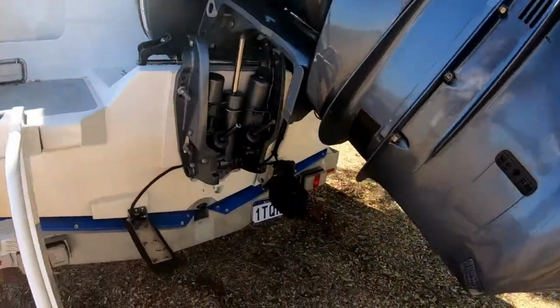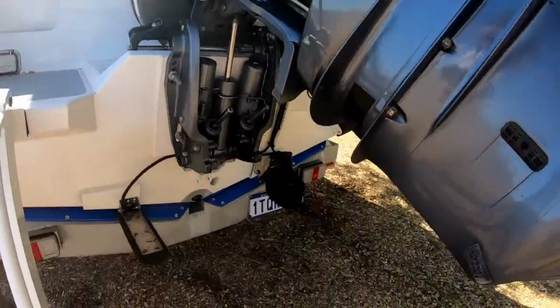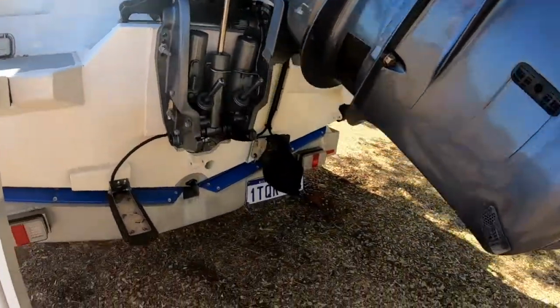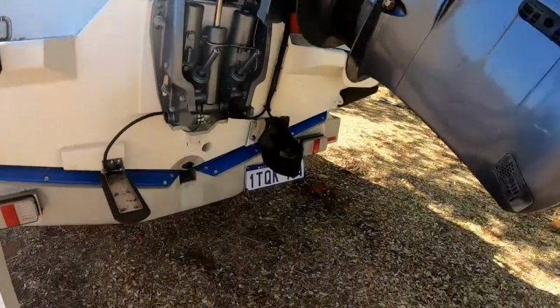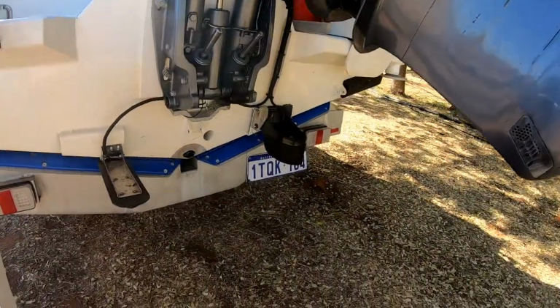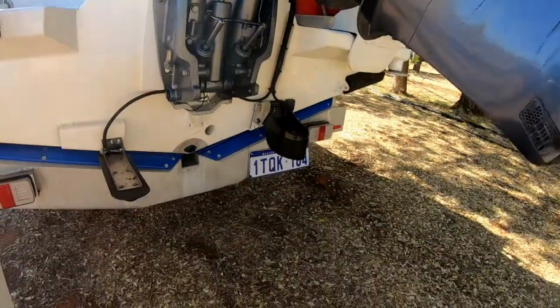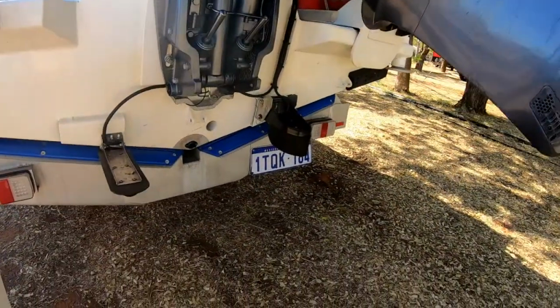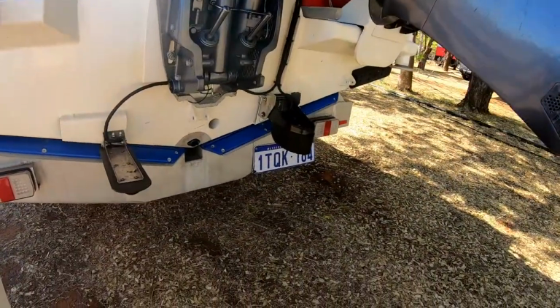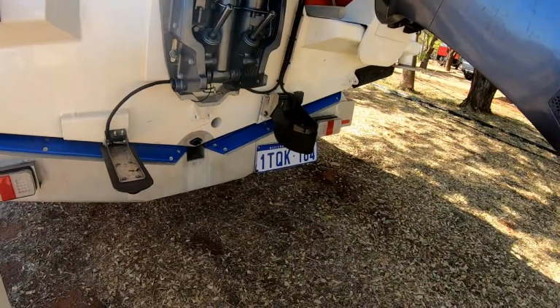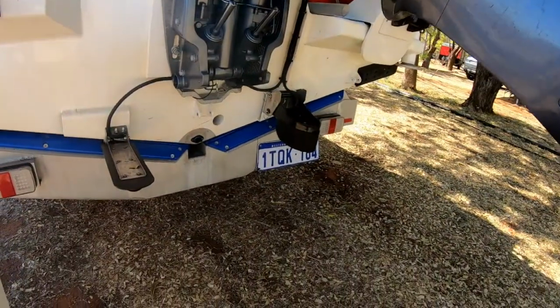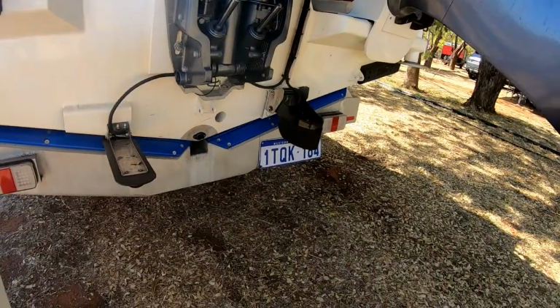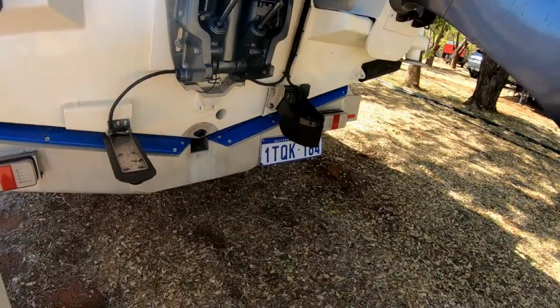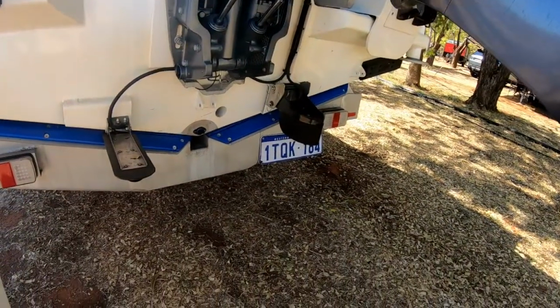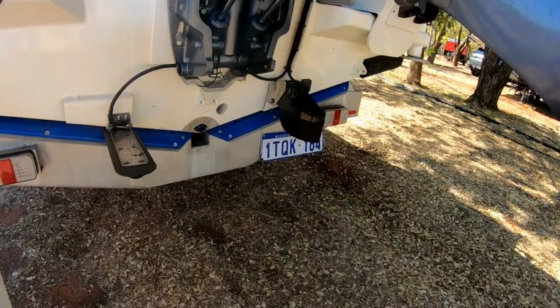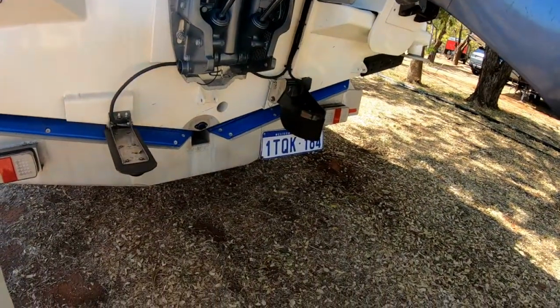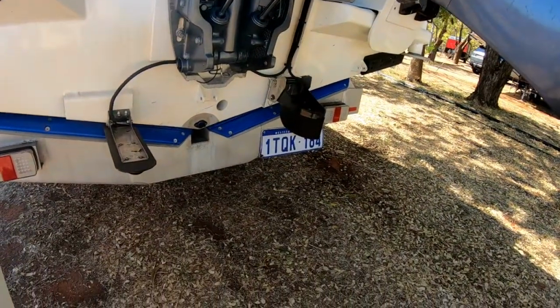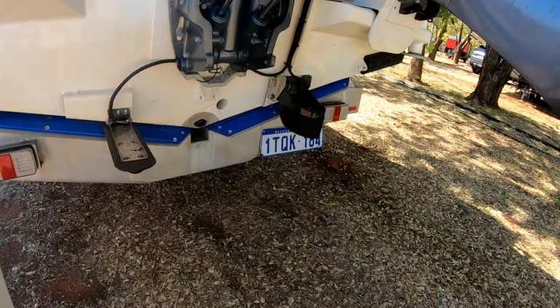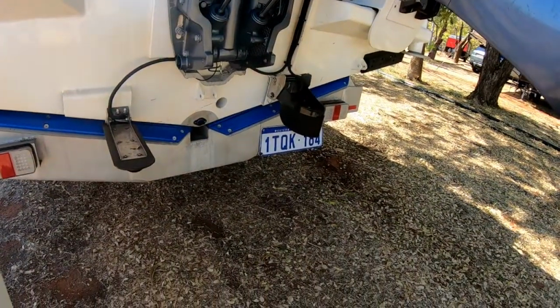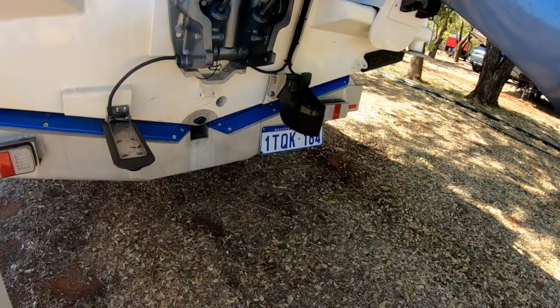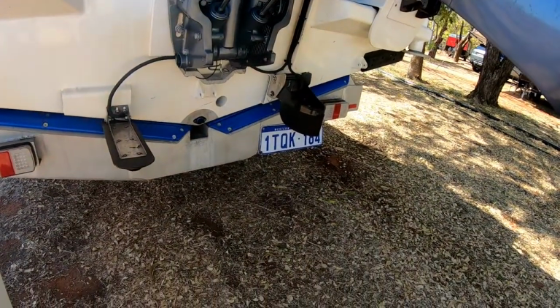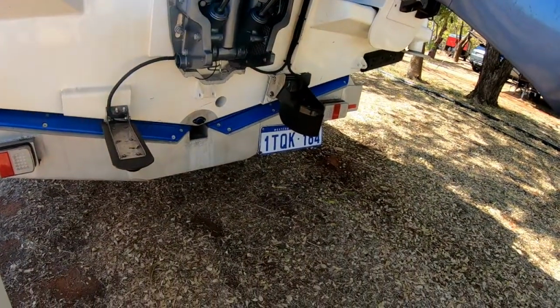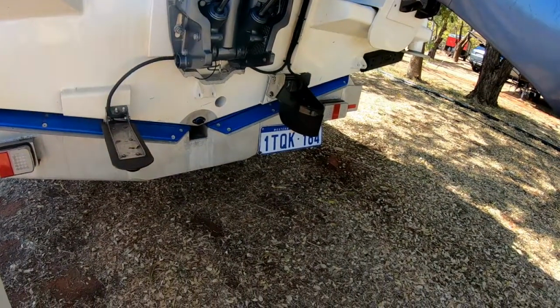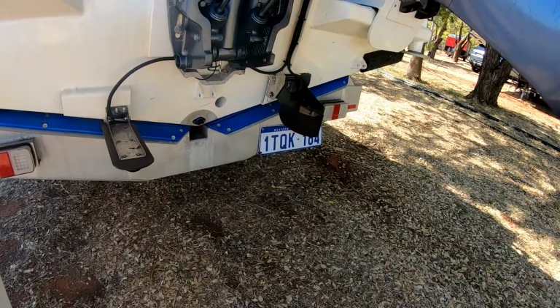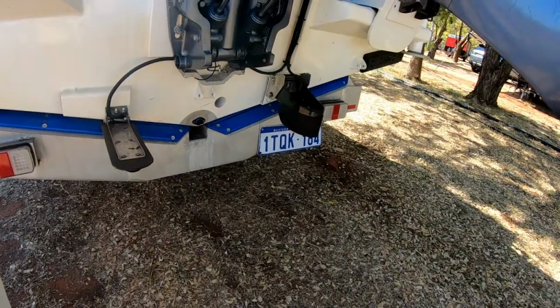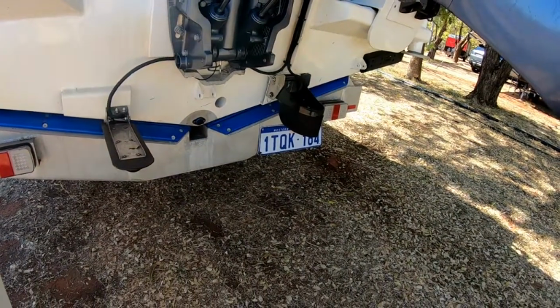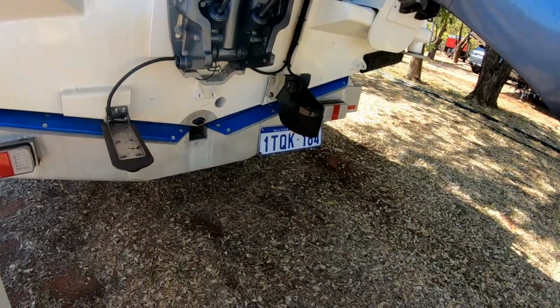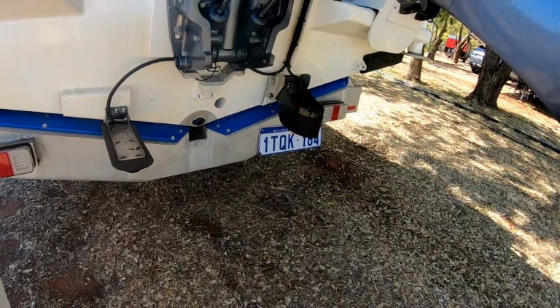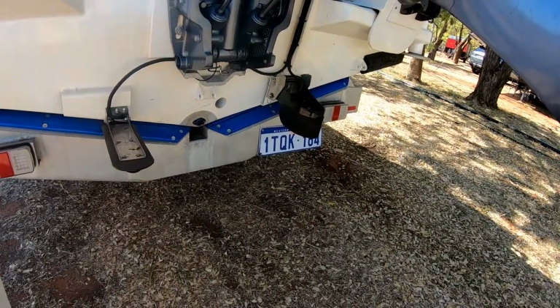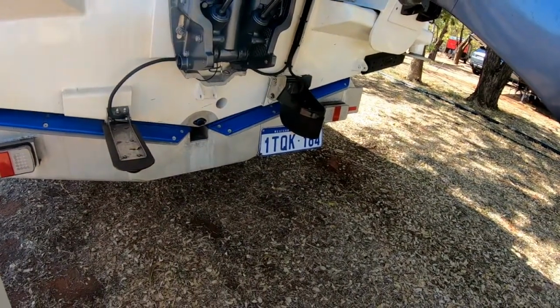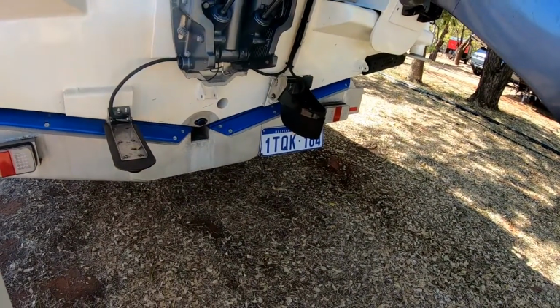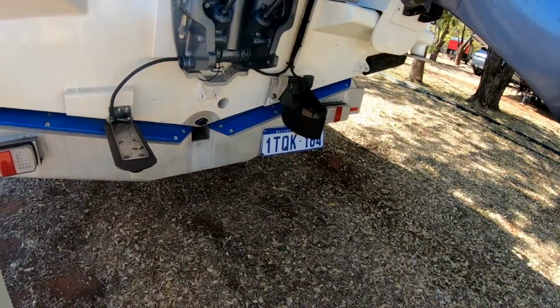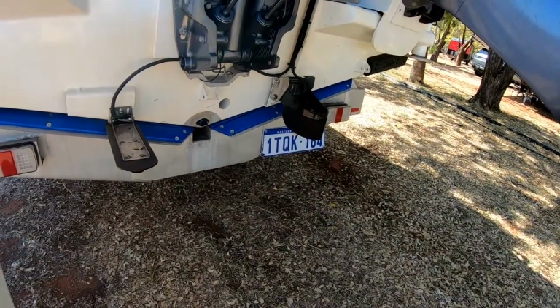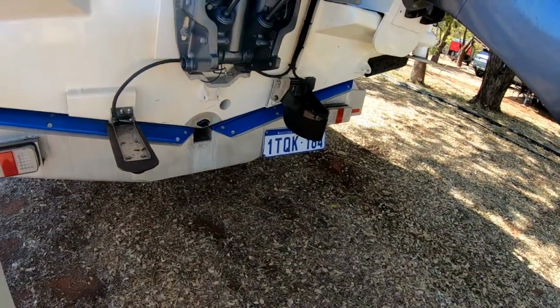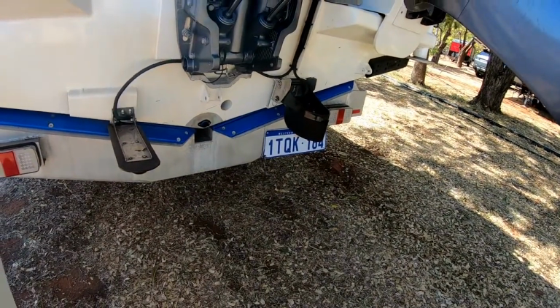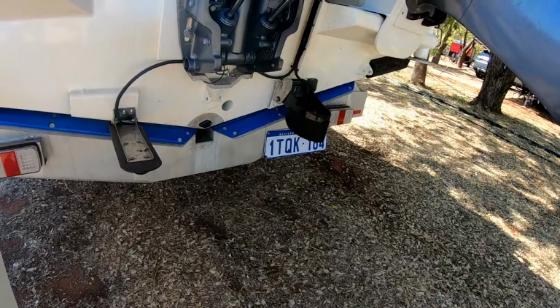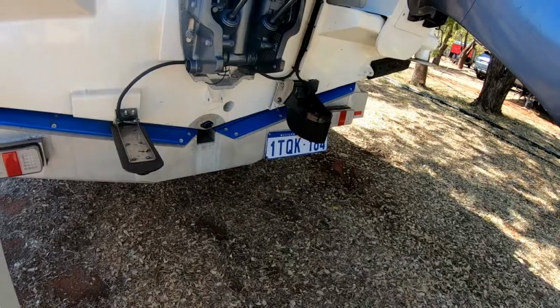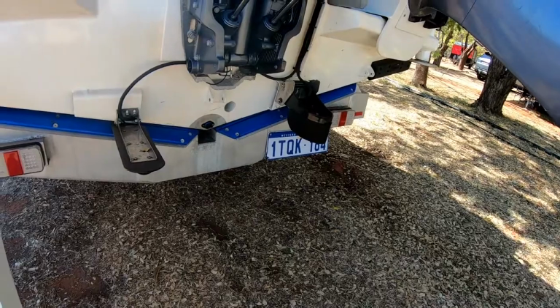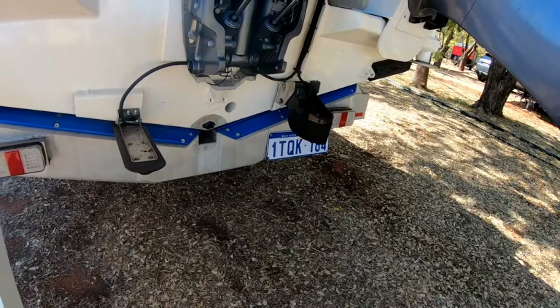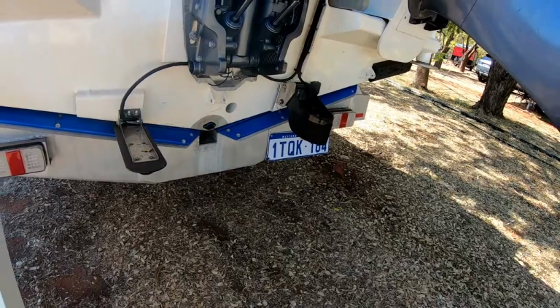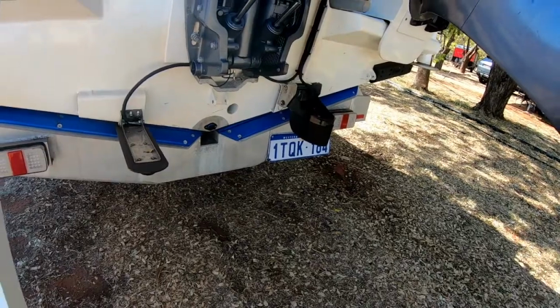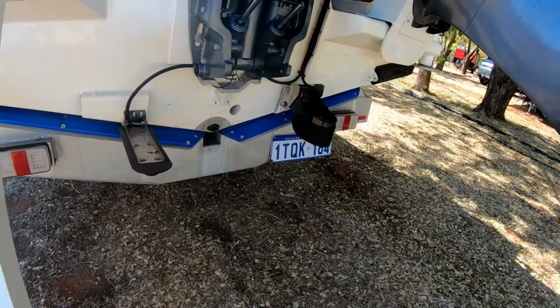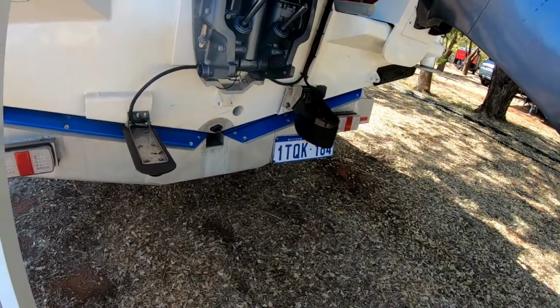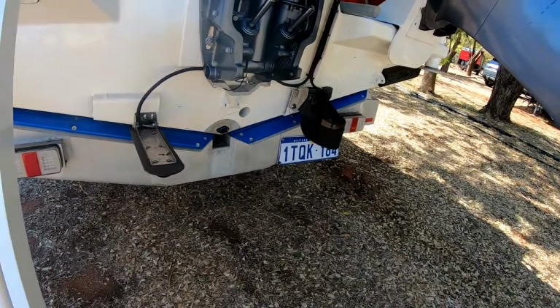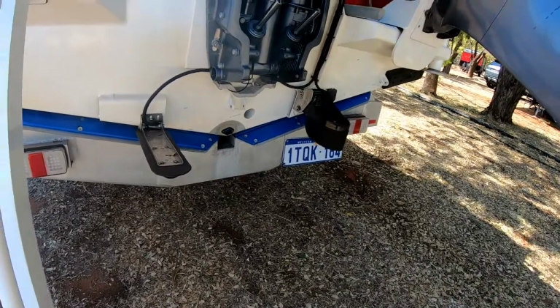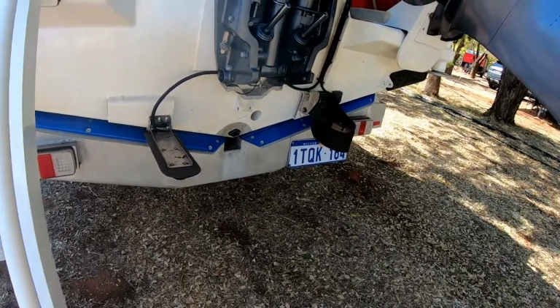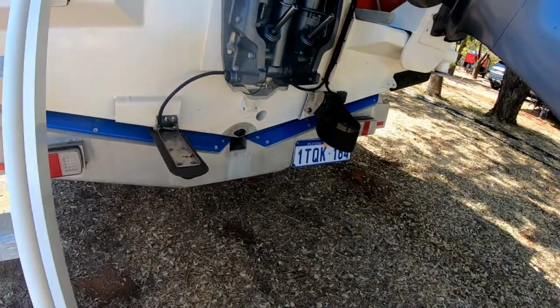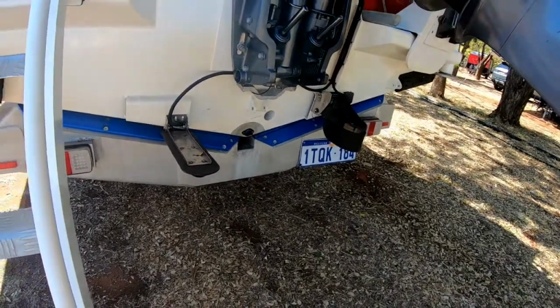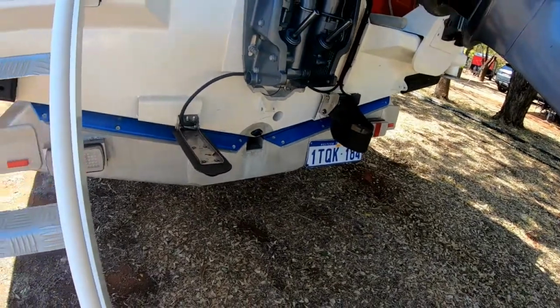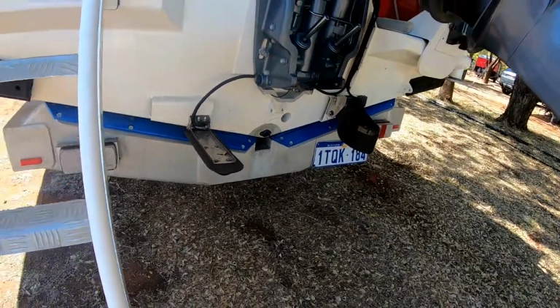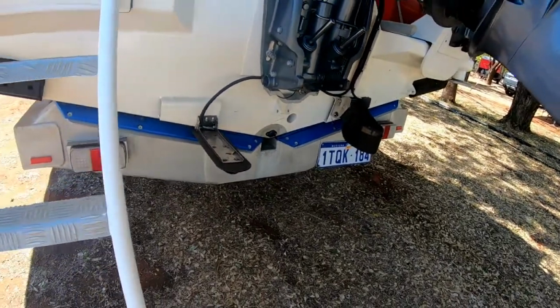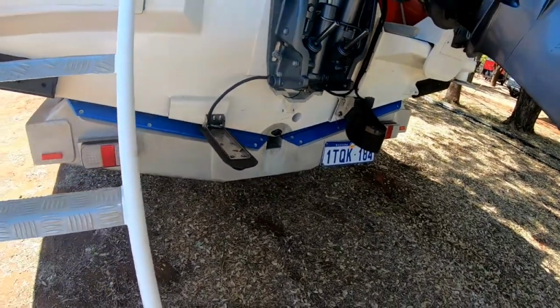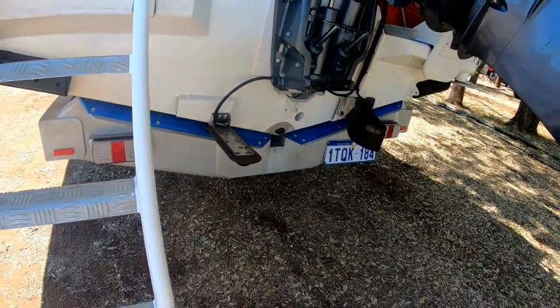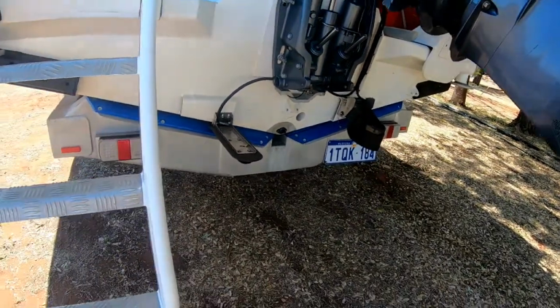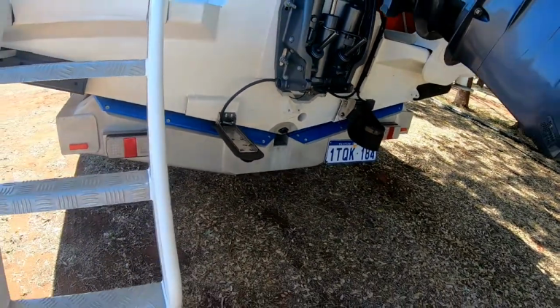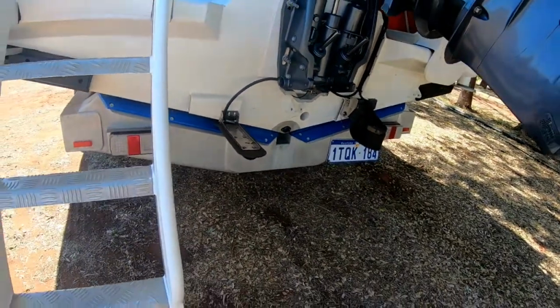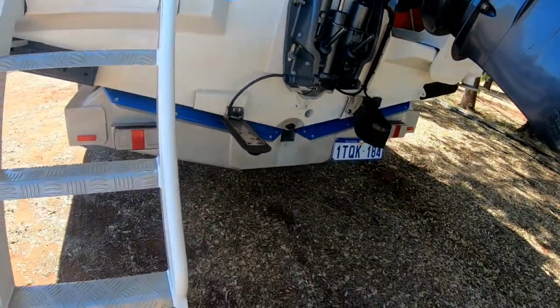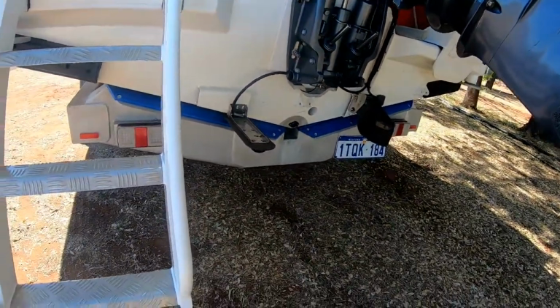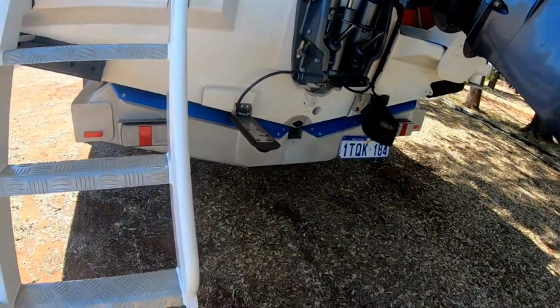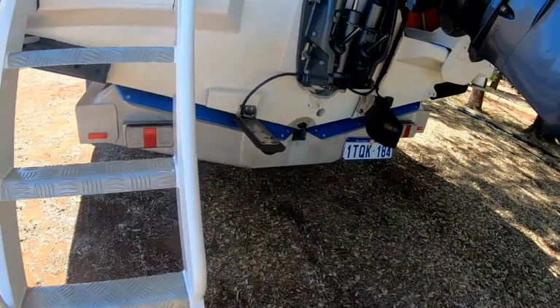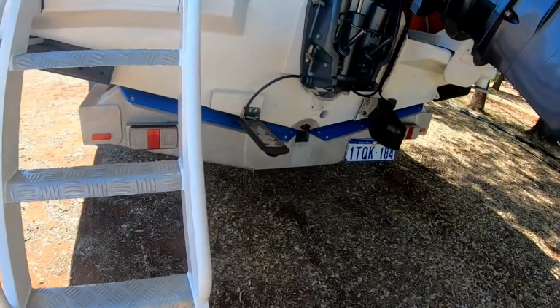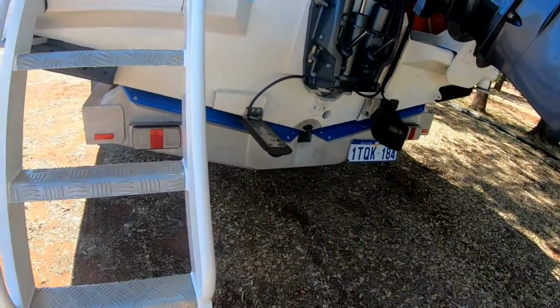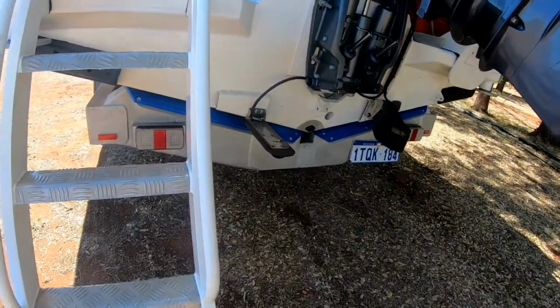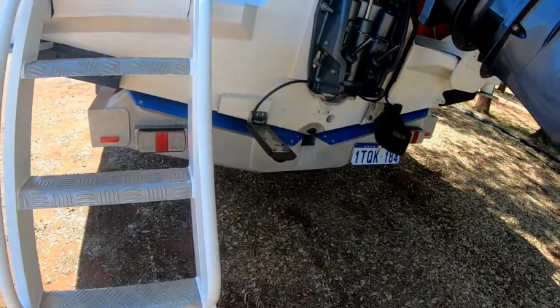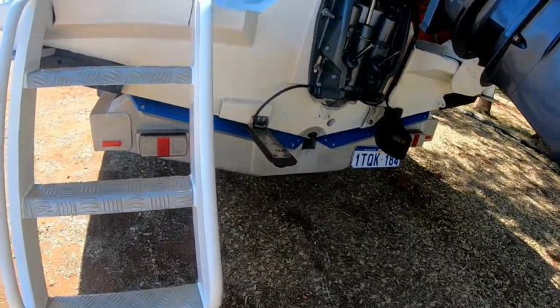Got a one kilowatt transducer on there, but we won't be using that too much because we're not fishing that deep of water. And a total scan as well.